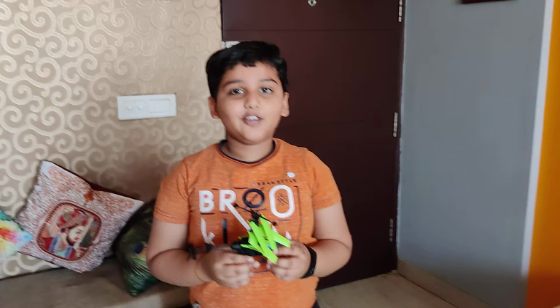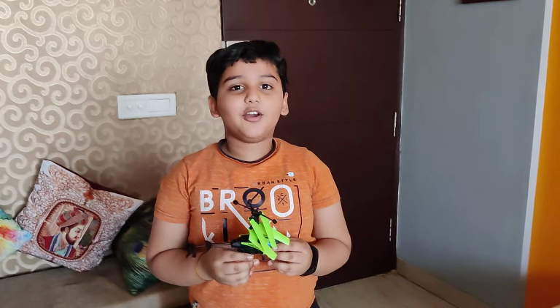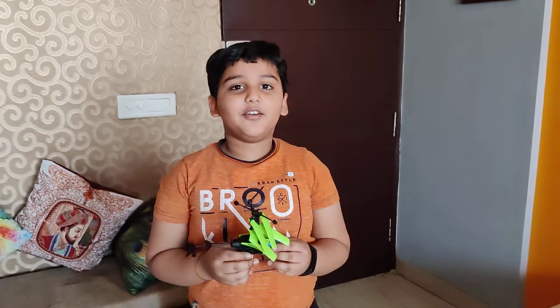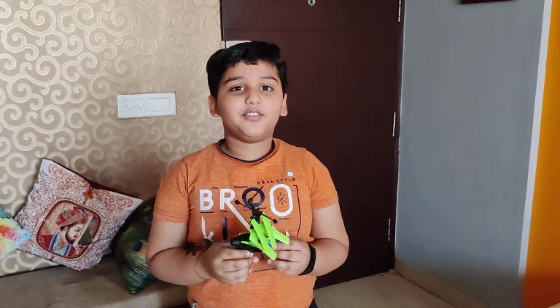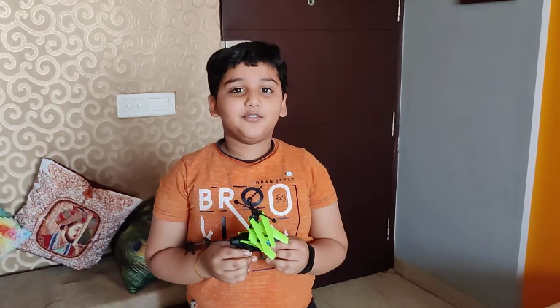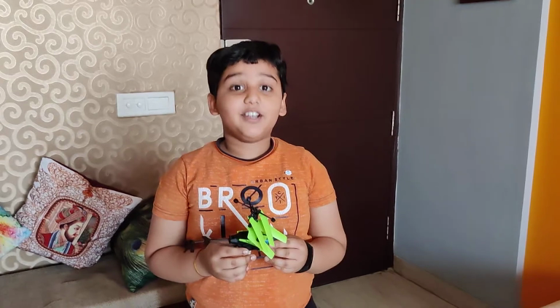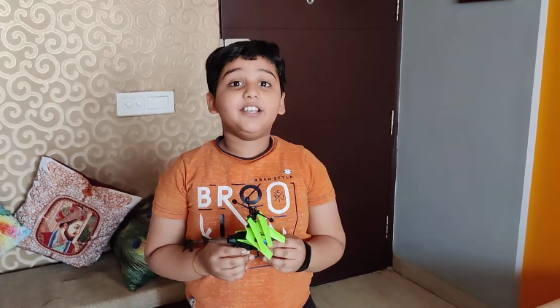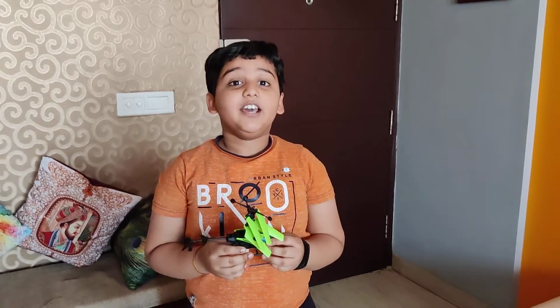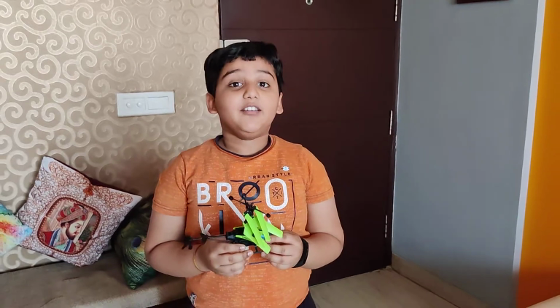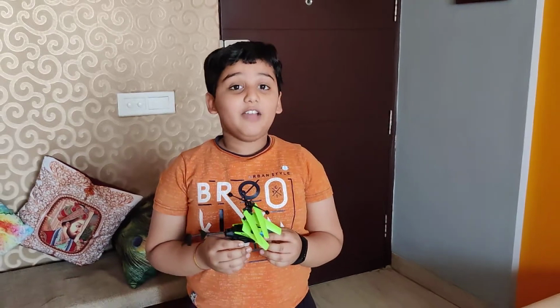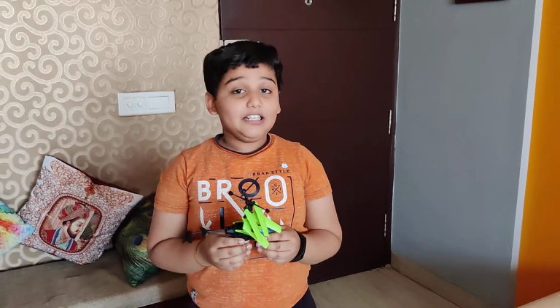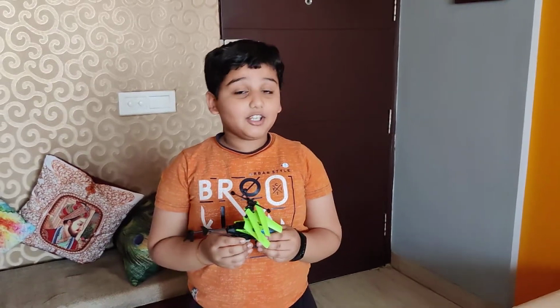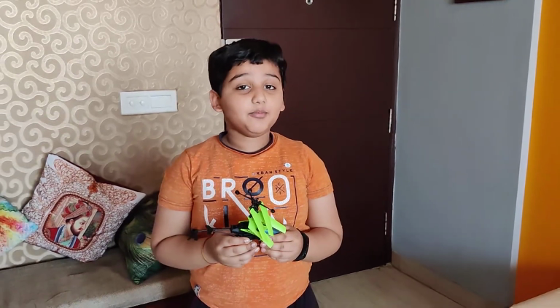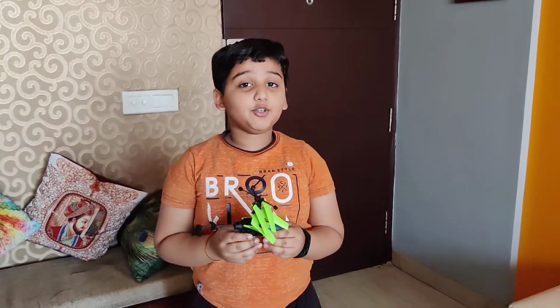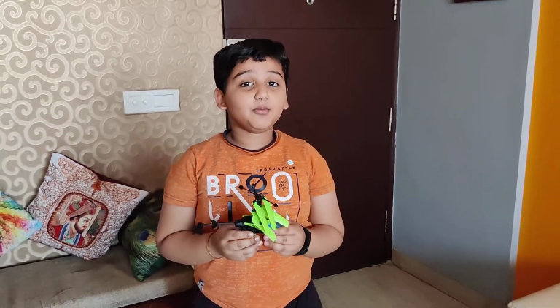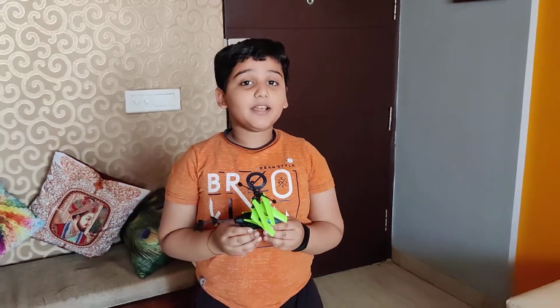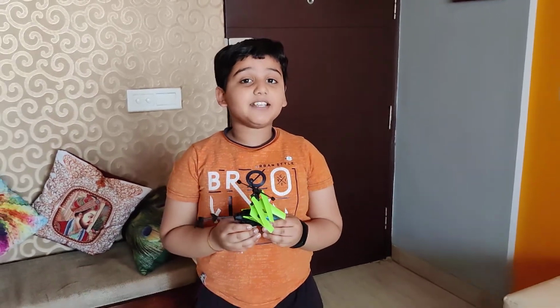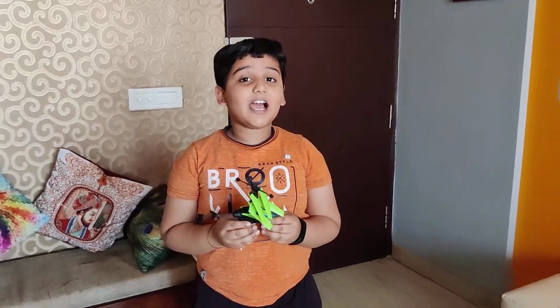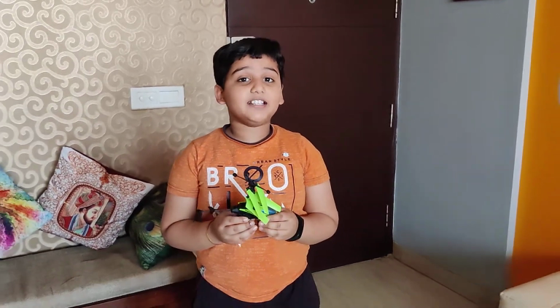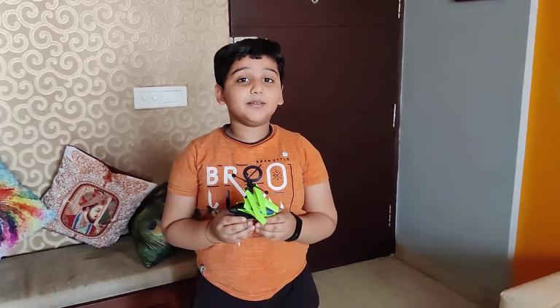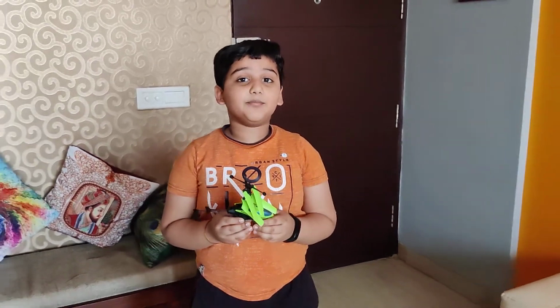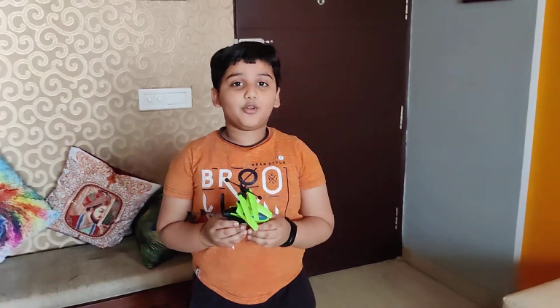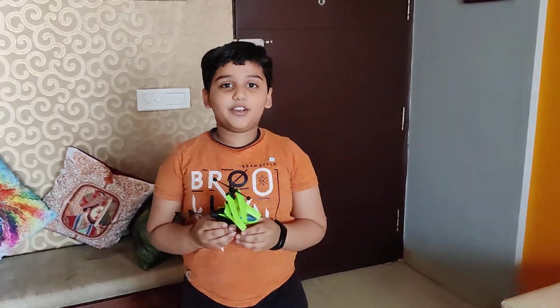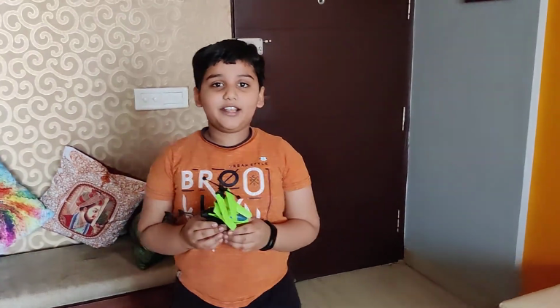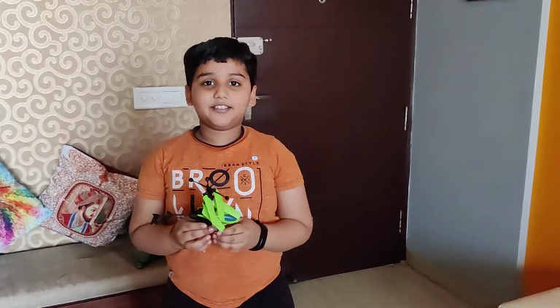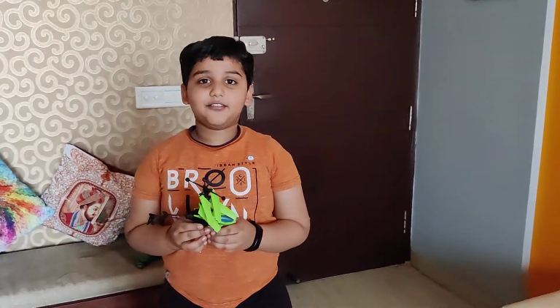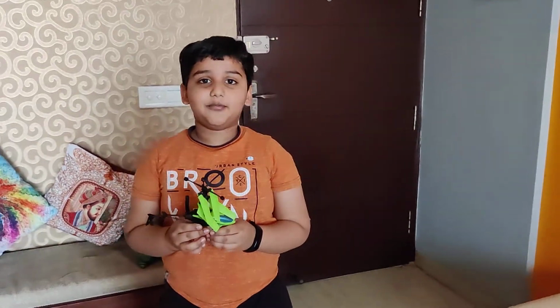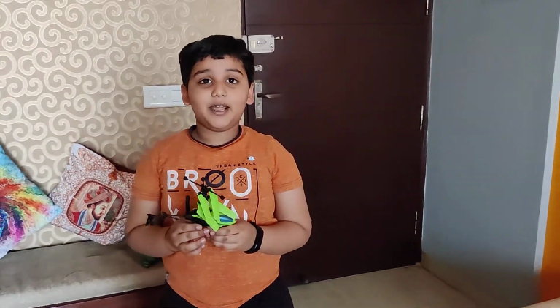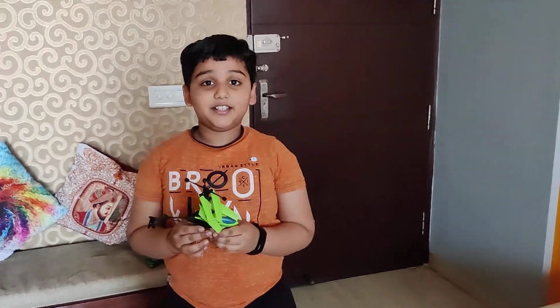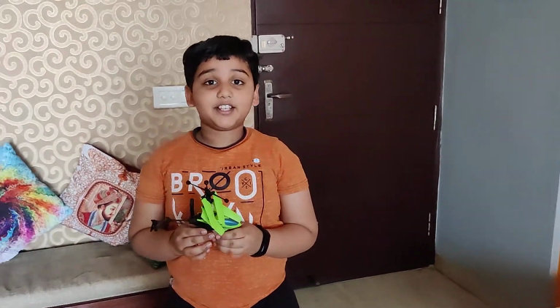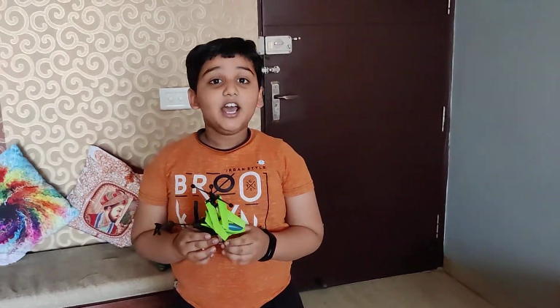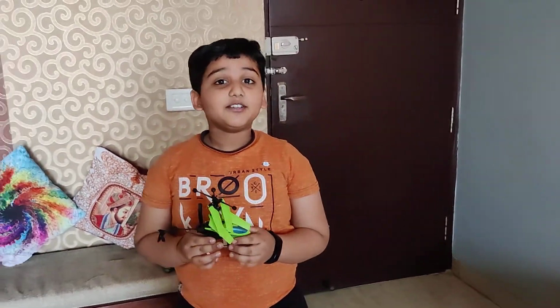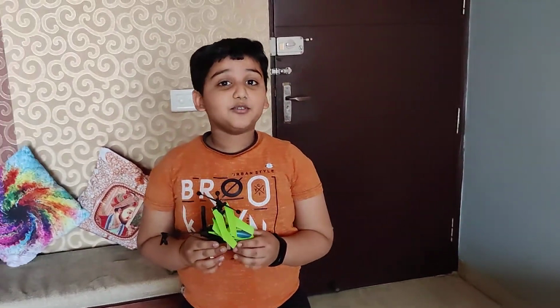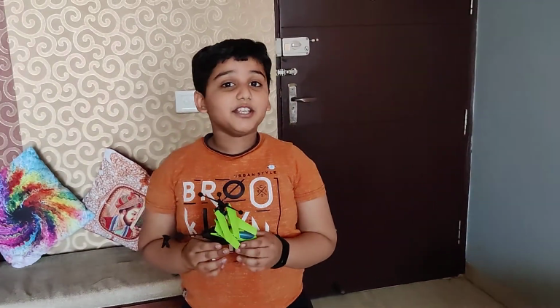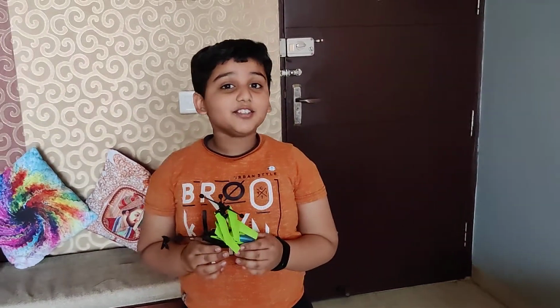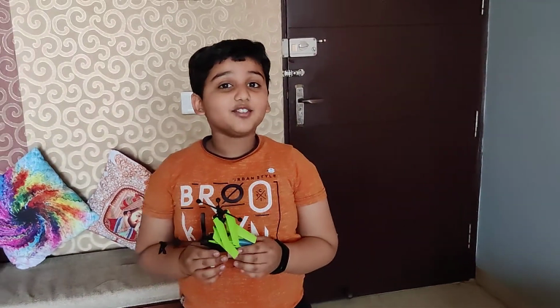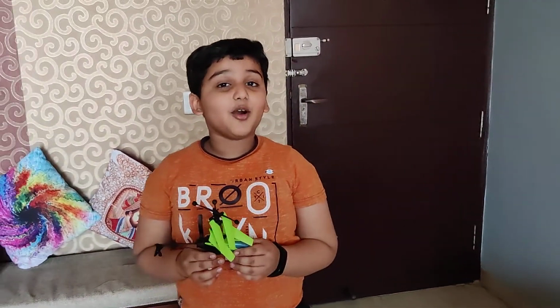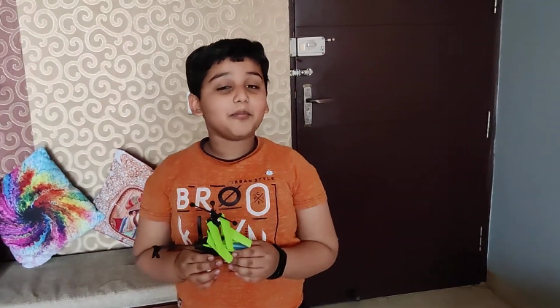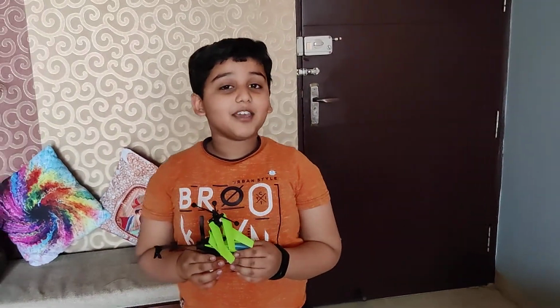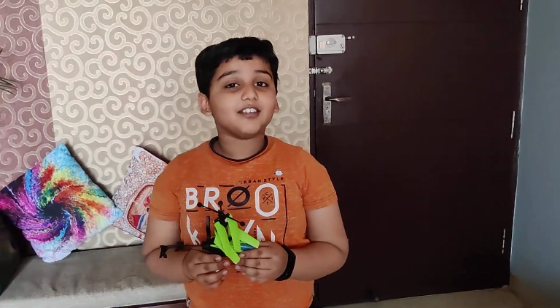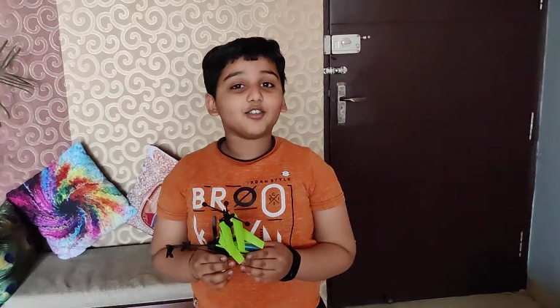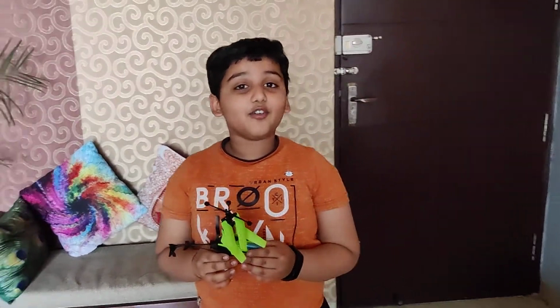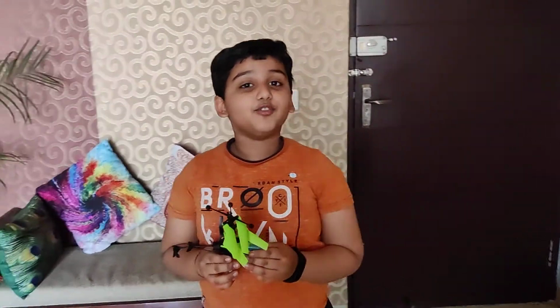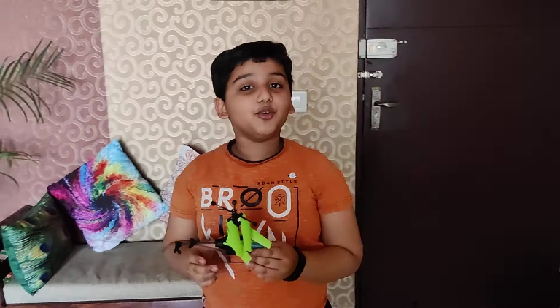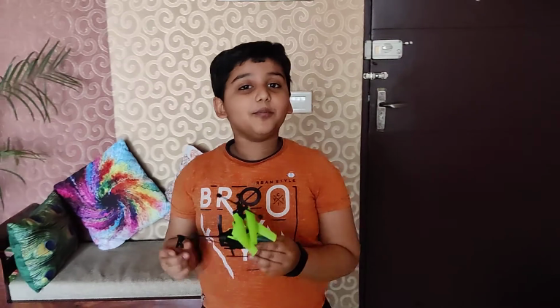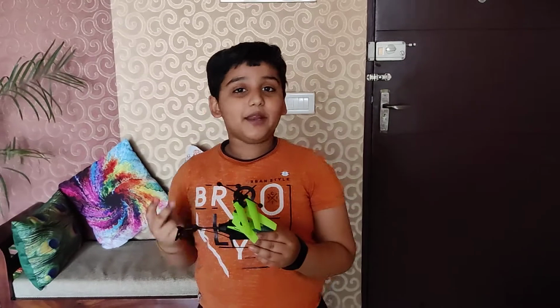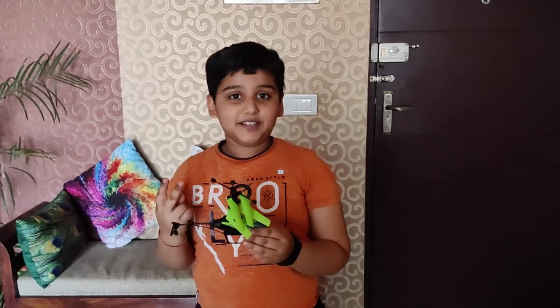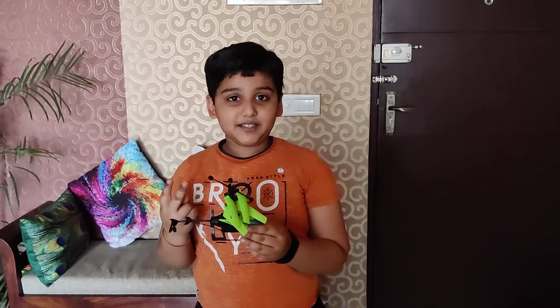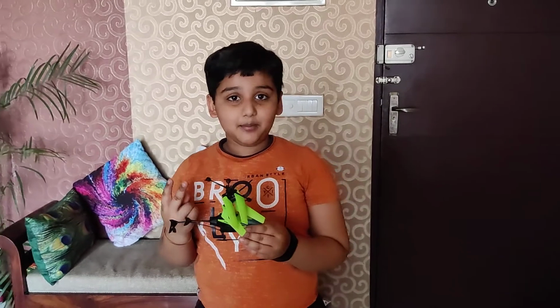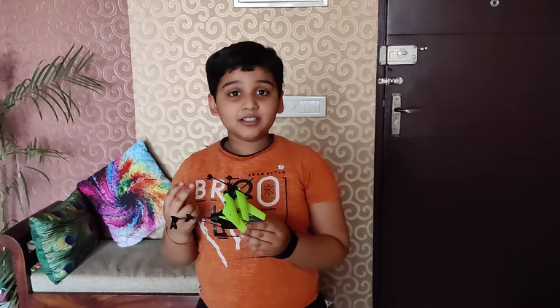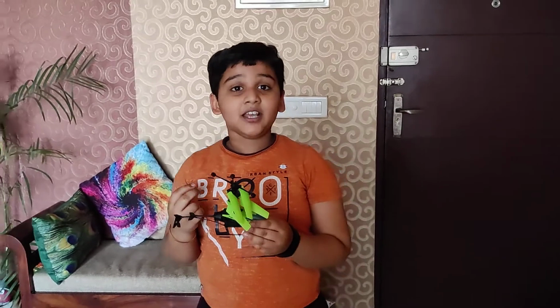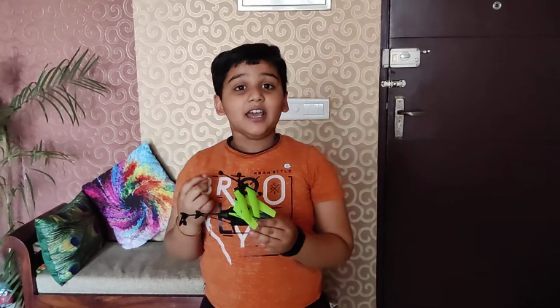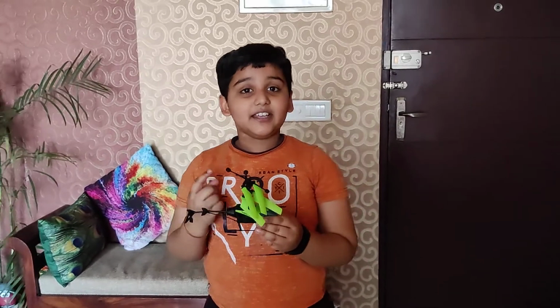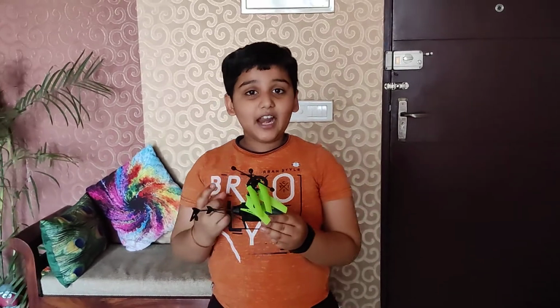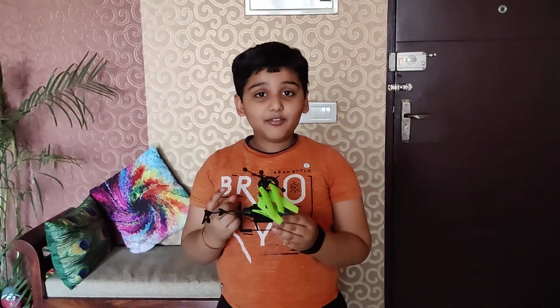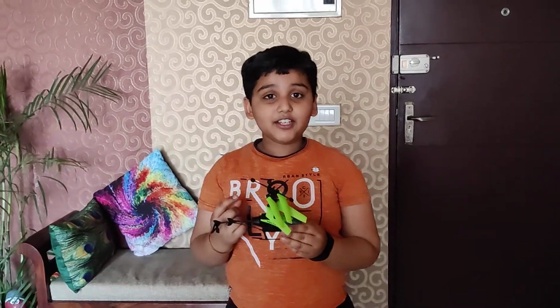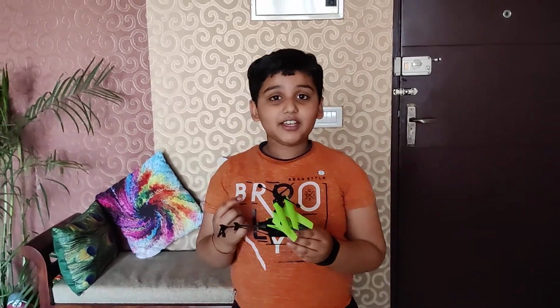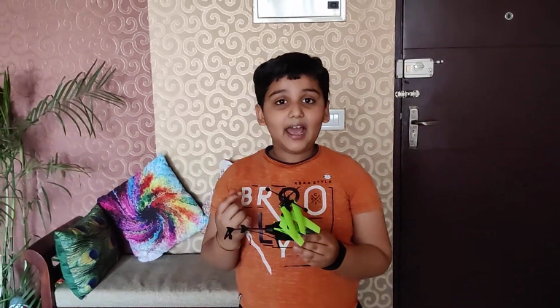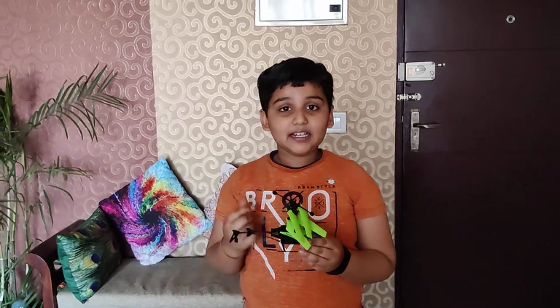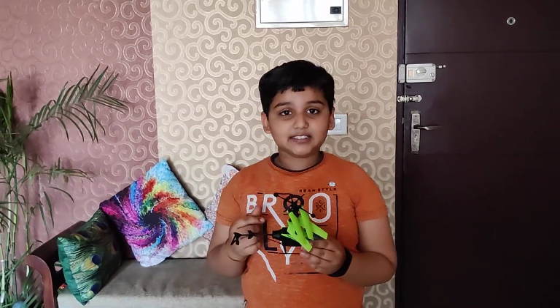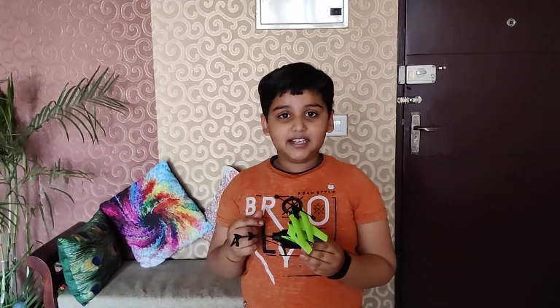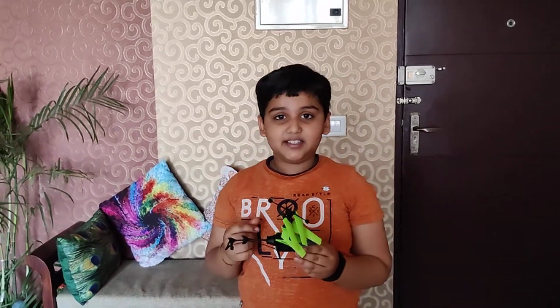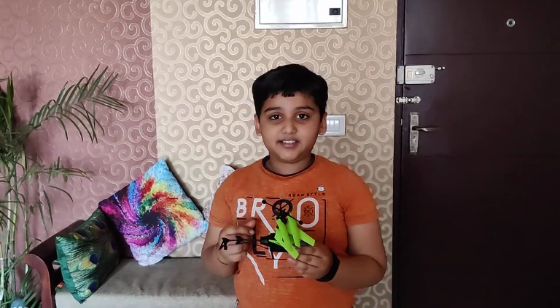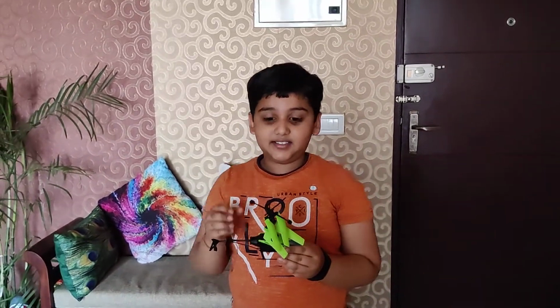Hello everyone, welcome to my channel Progressive Minds. Today's topic is two principles: gravity and sensors.